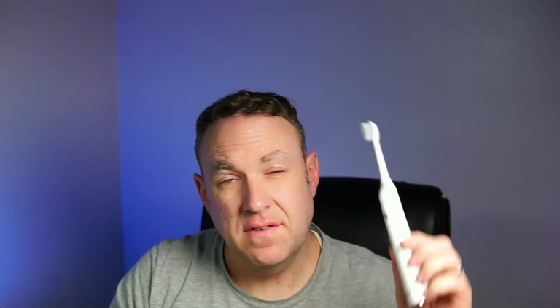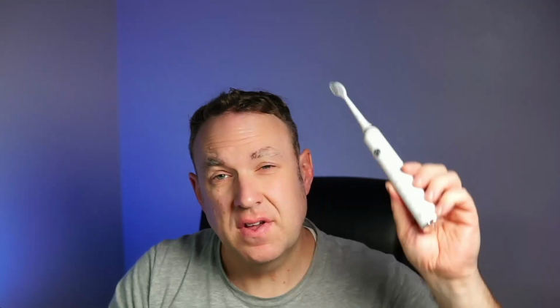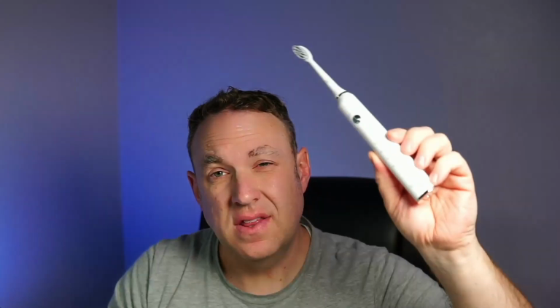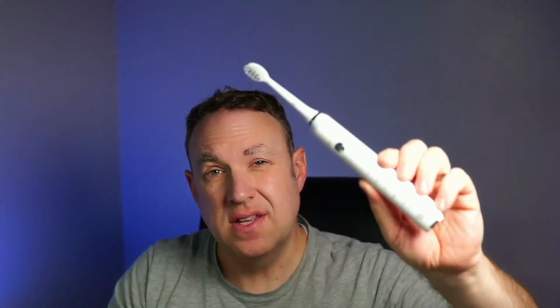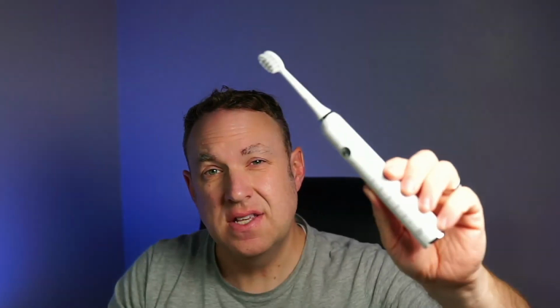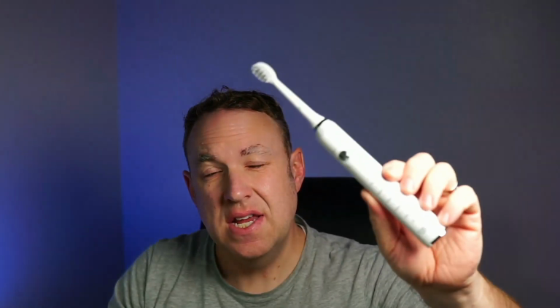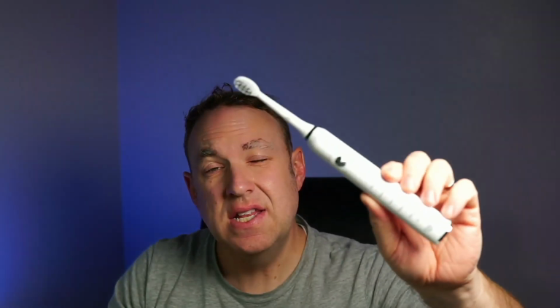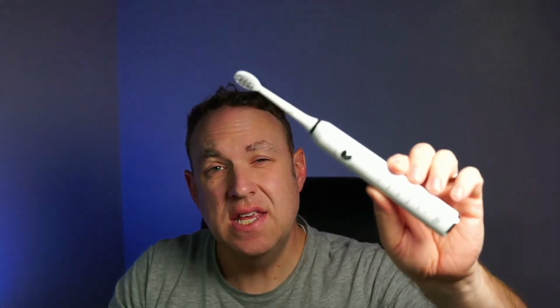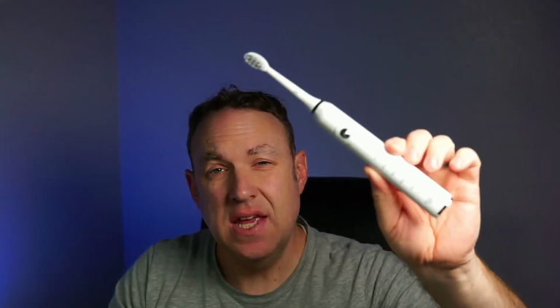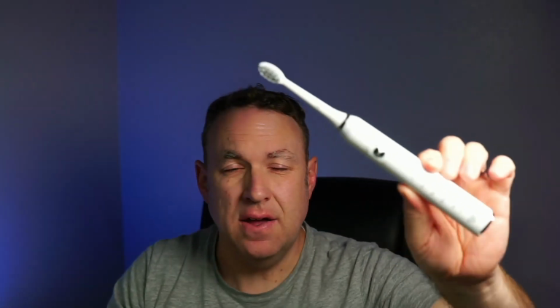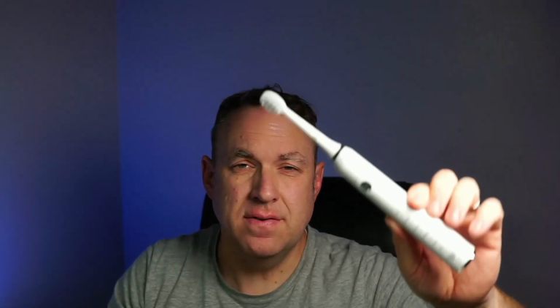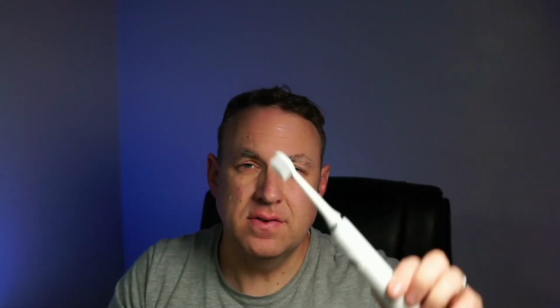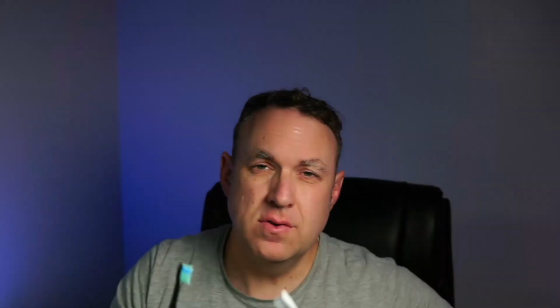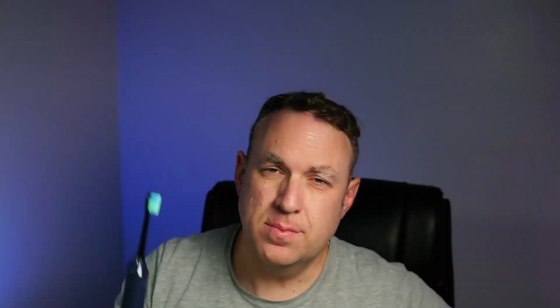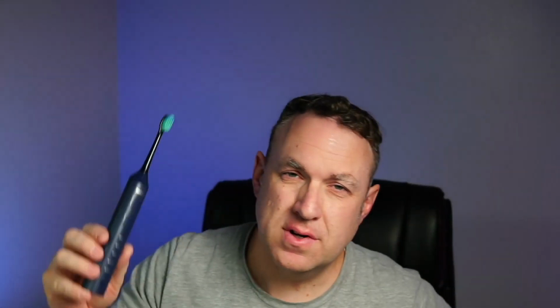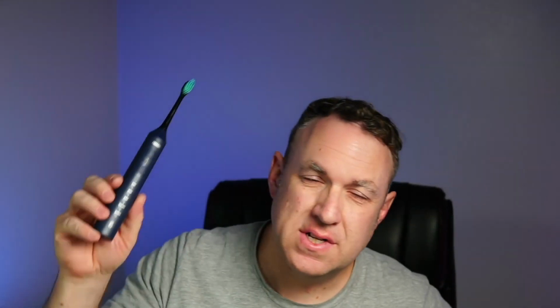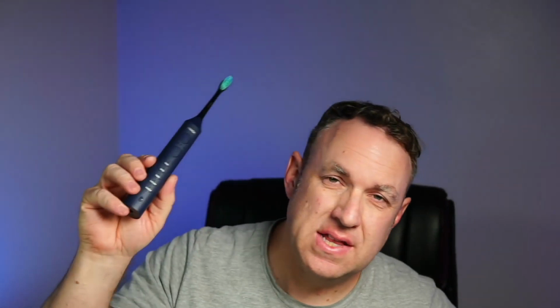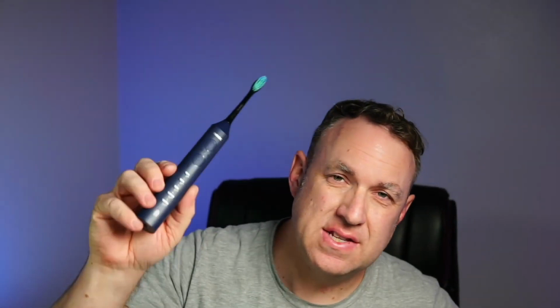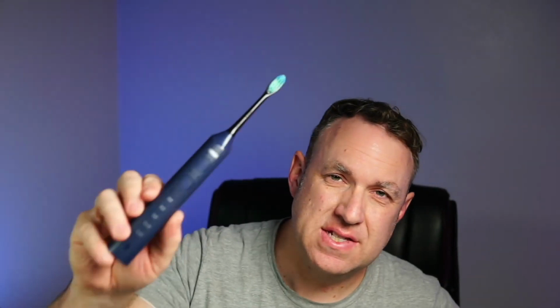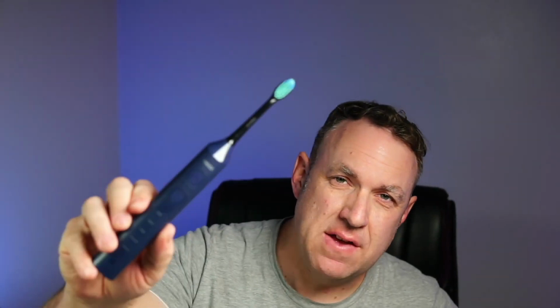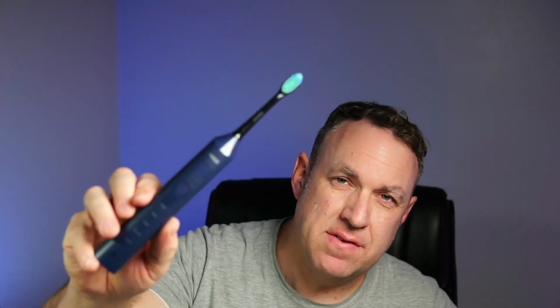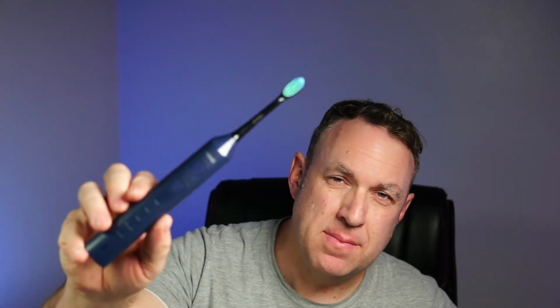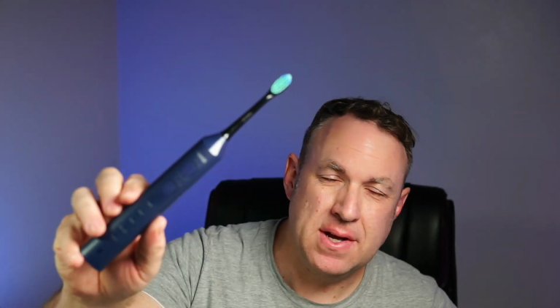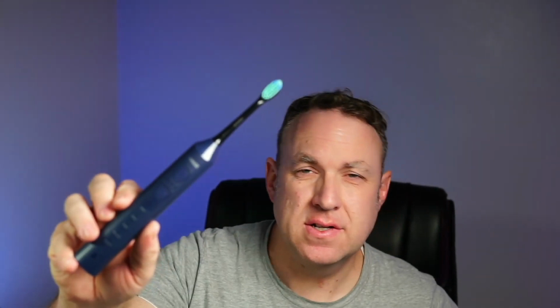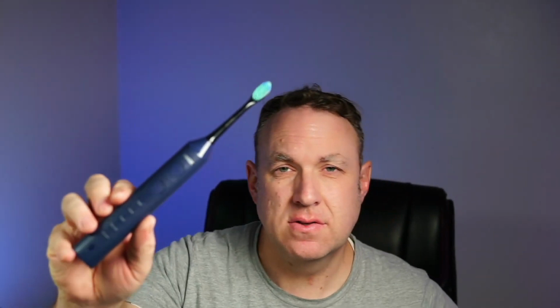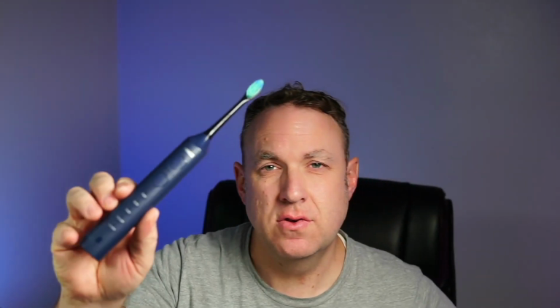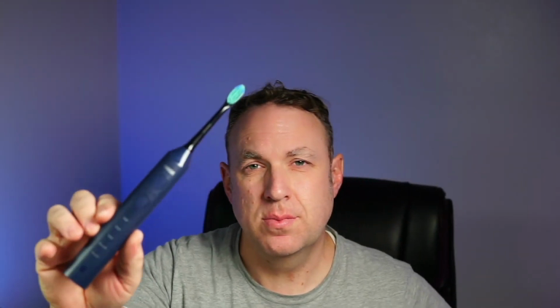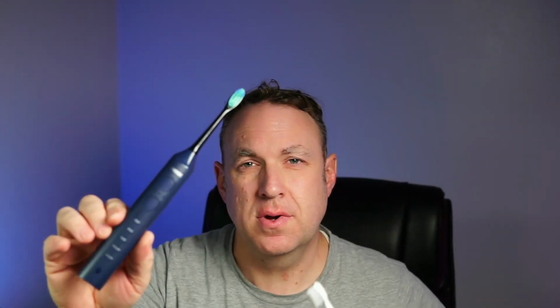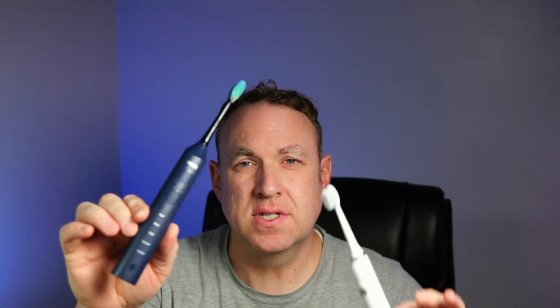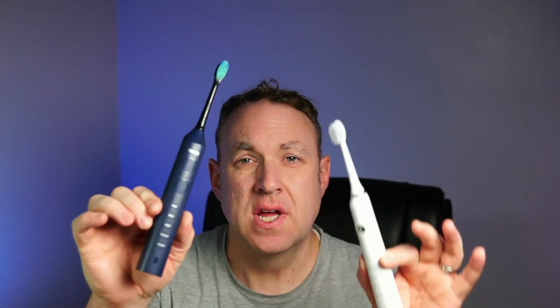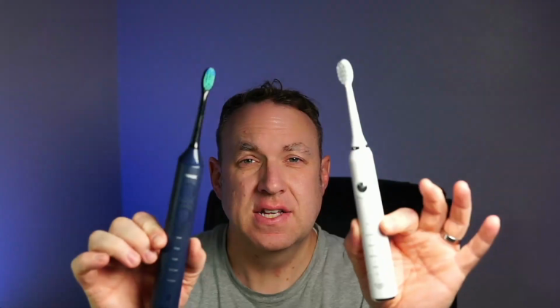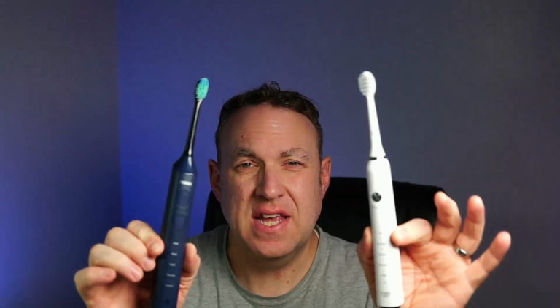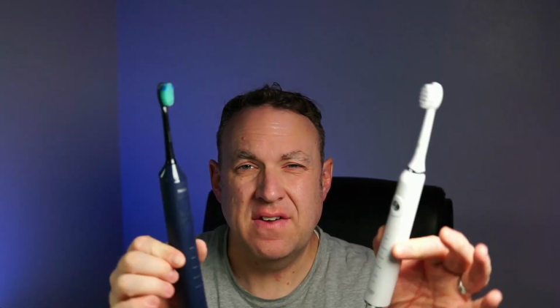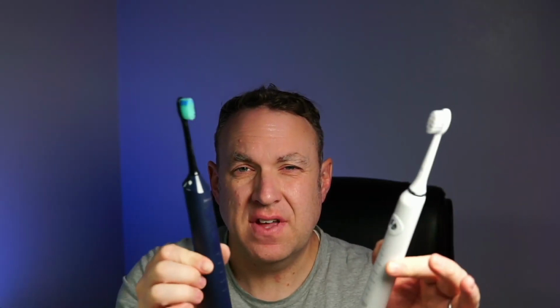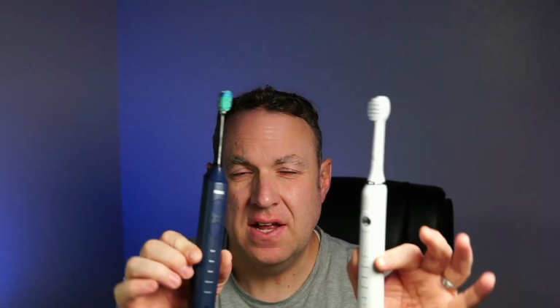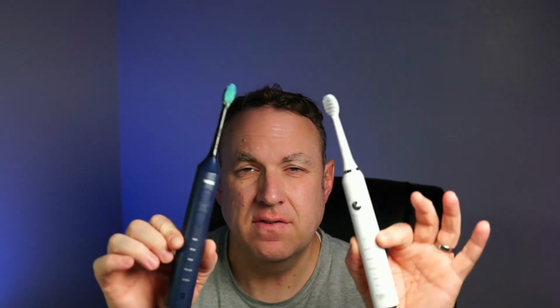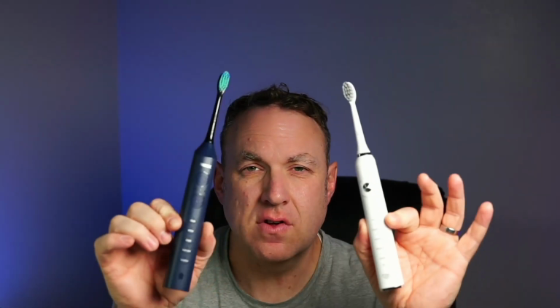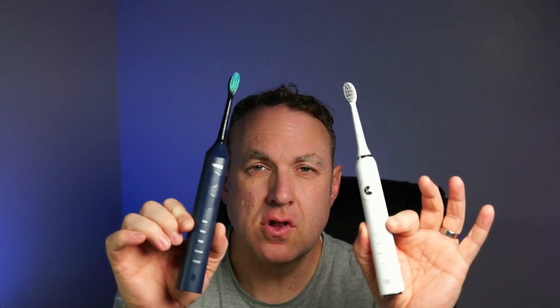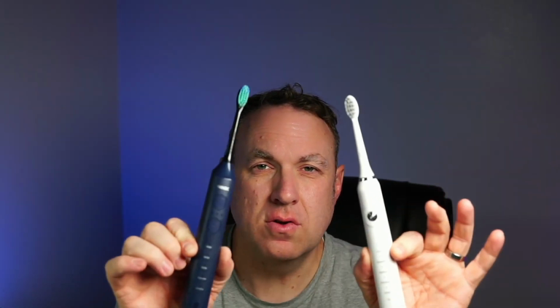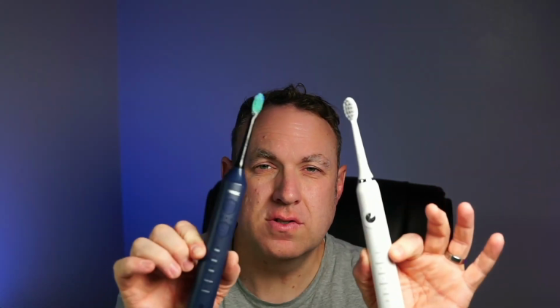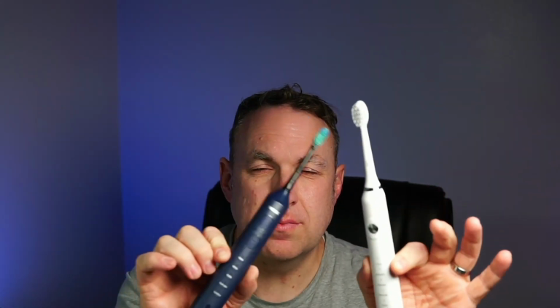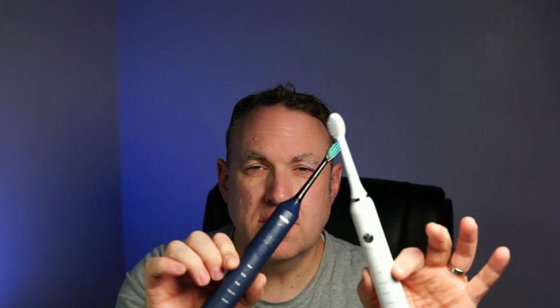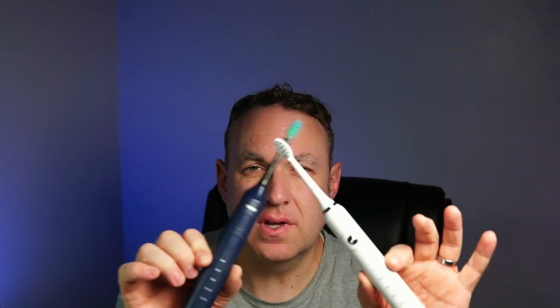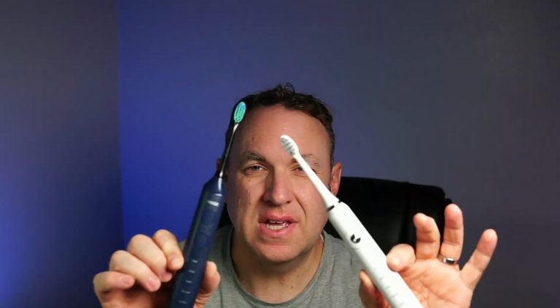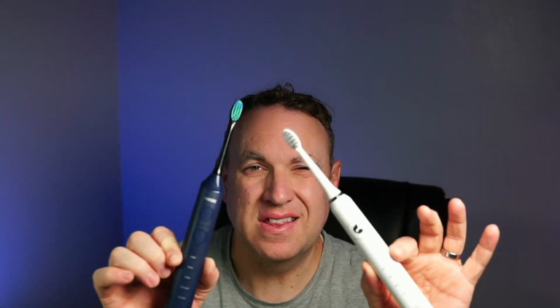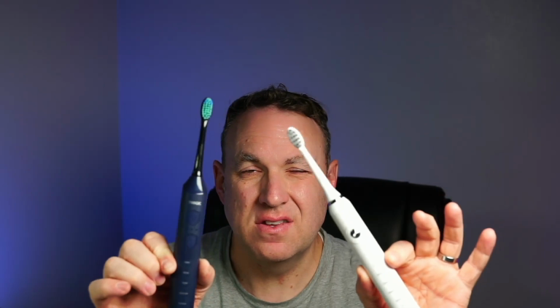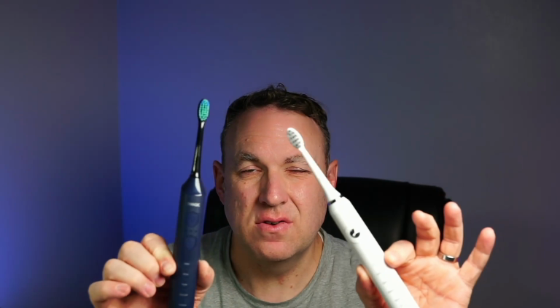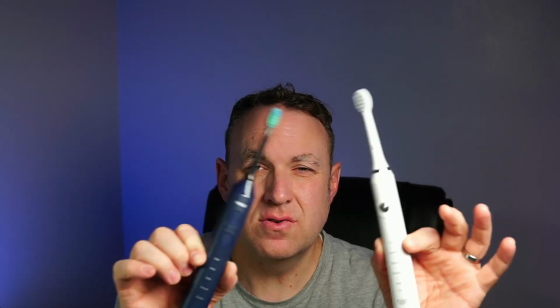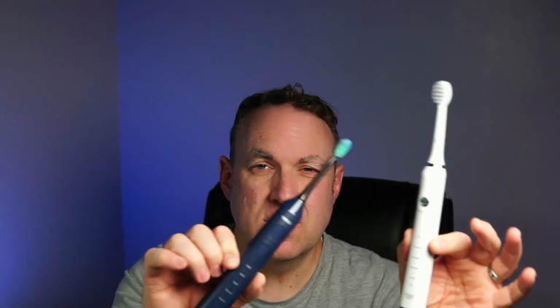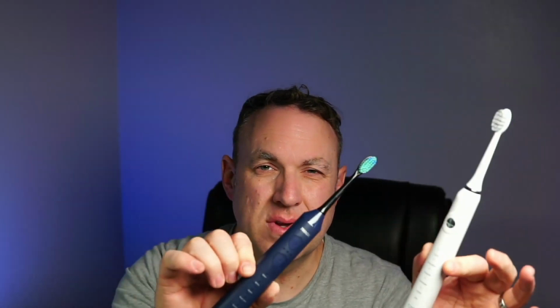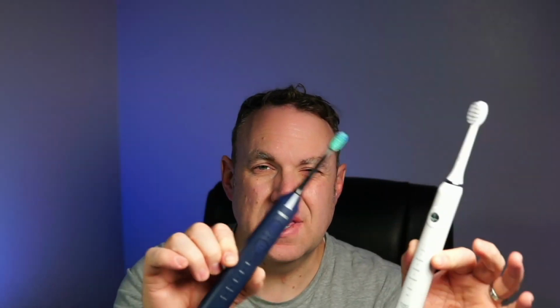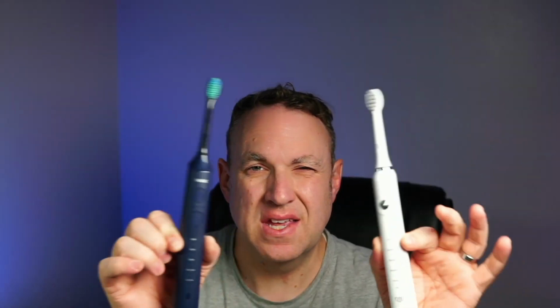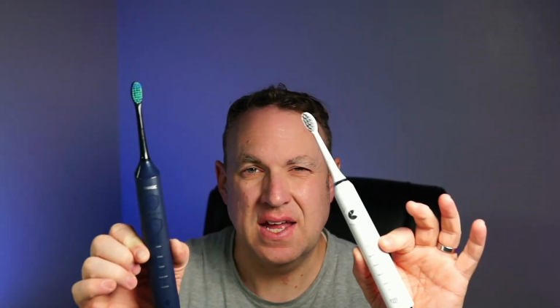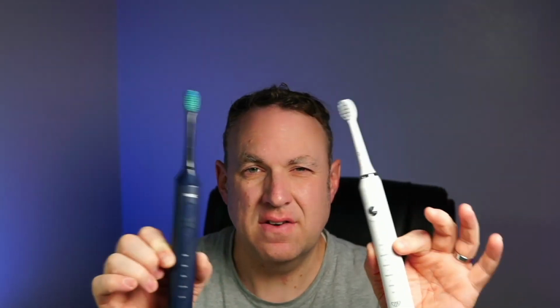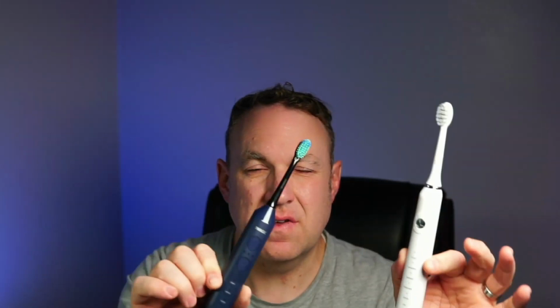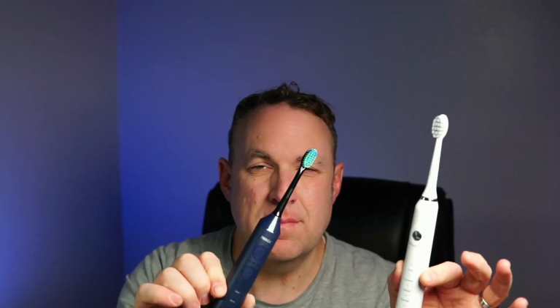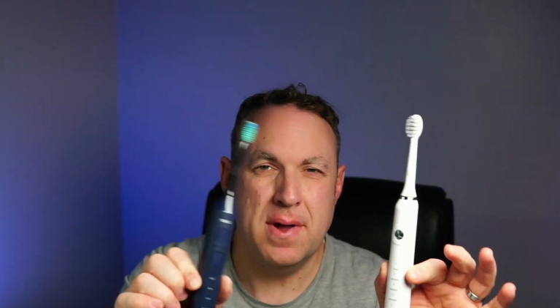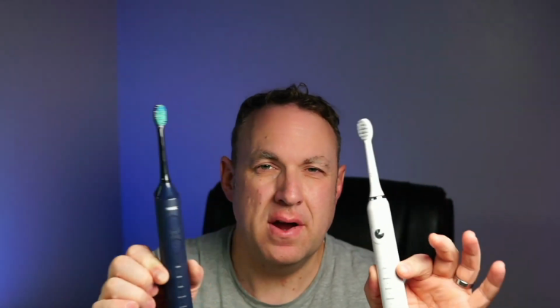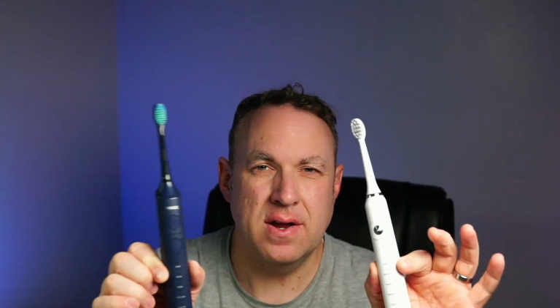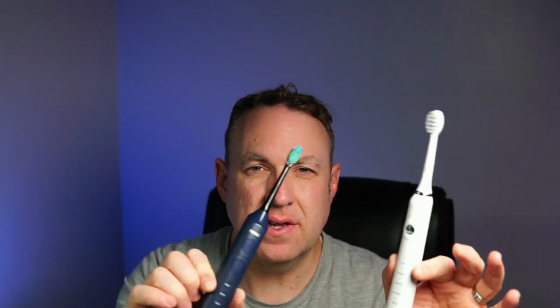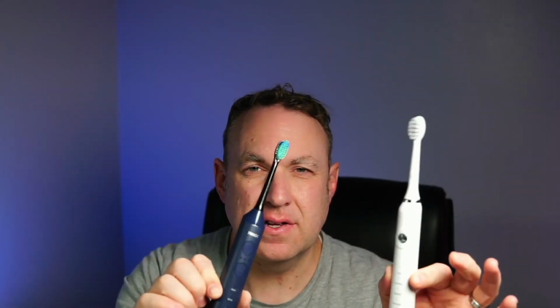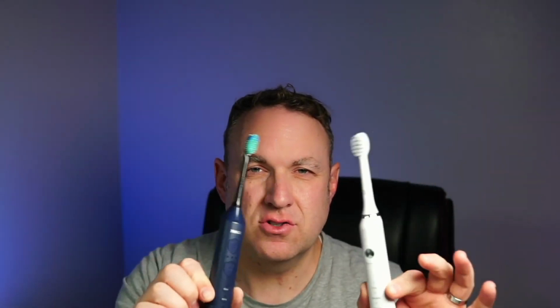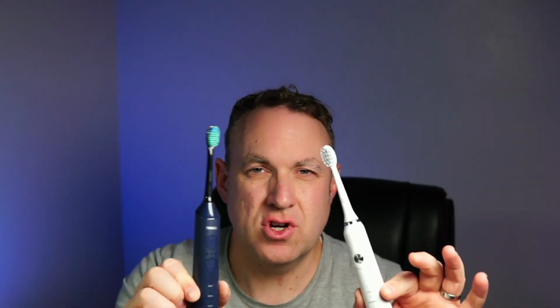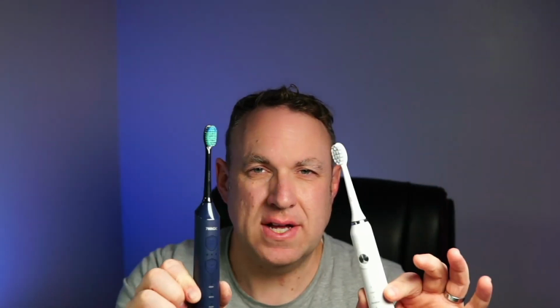I've got the JTF toothbrush and the 7Magic toothbrush. Let's have a close-up look at the two so we can compare and contrast.